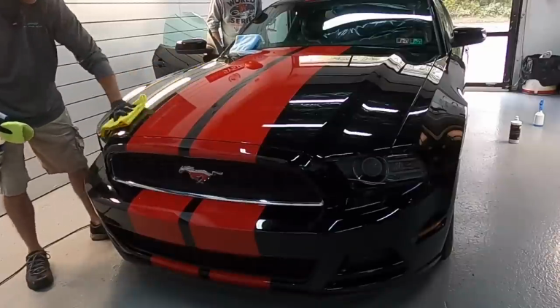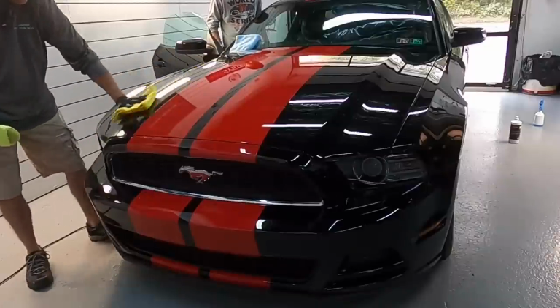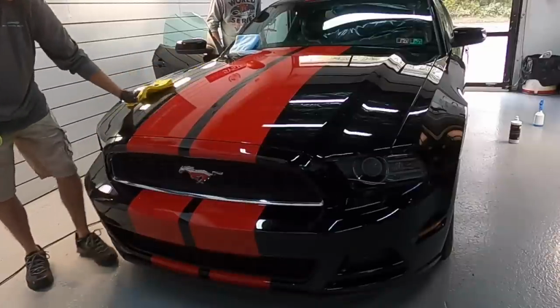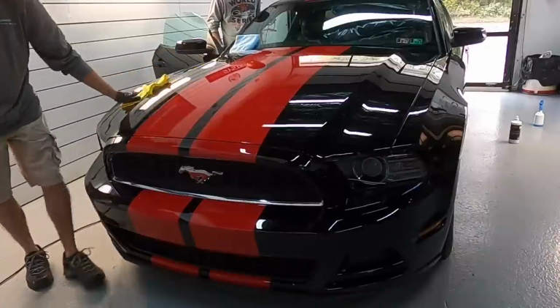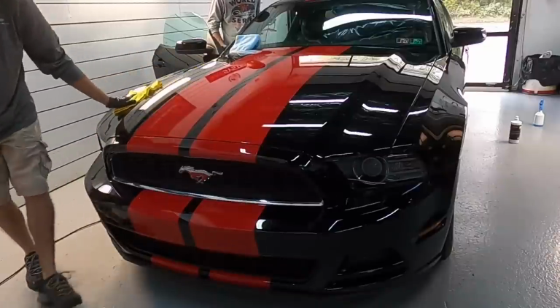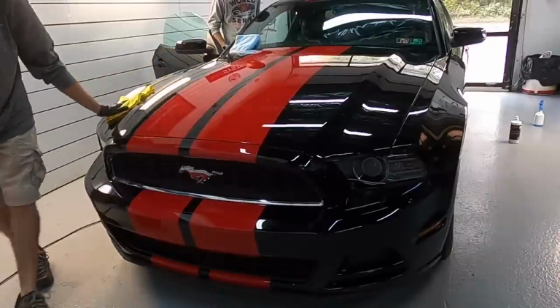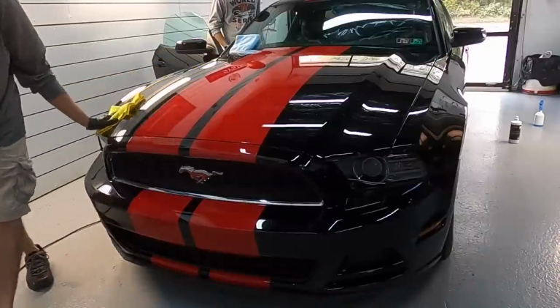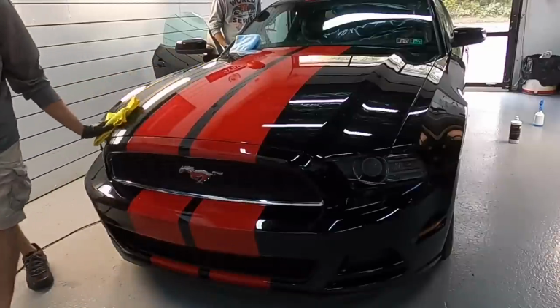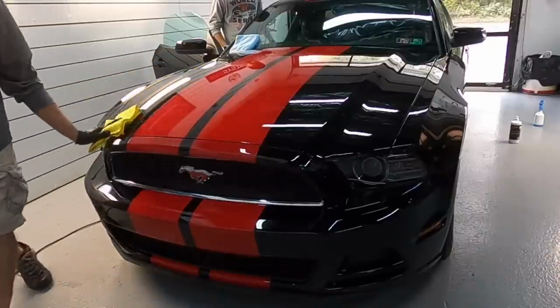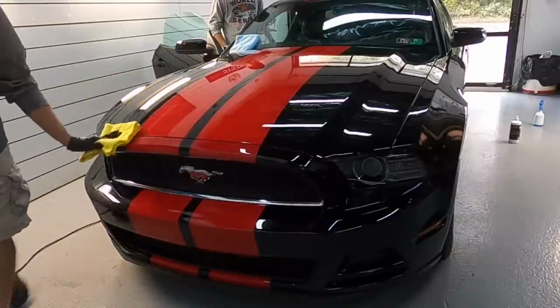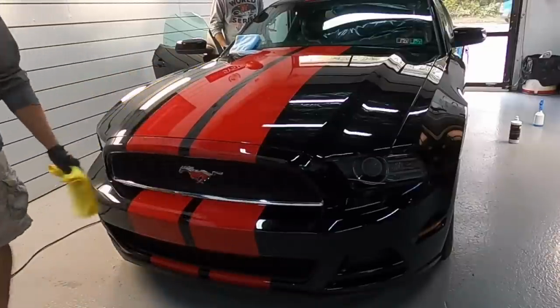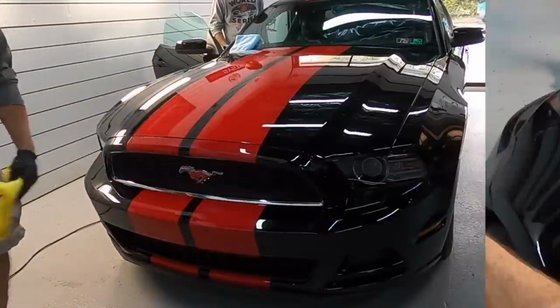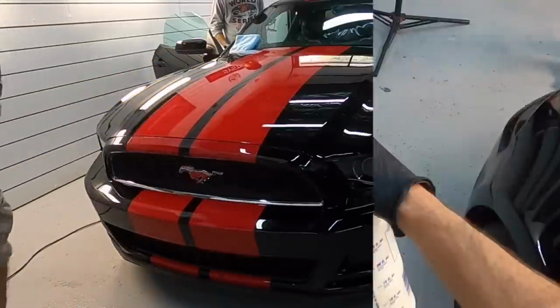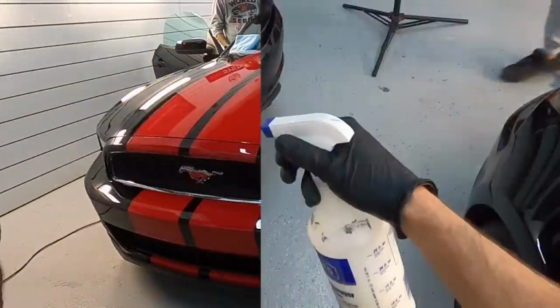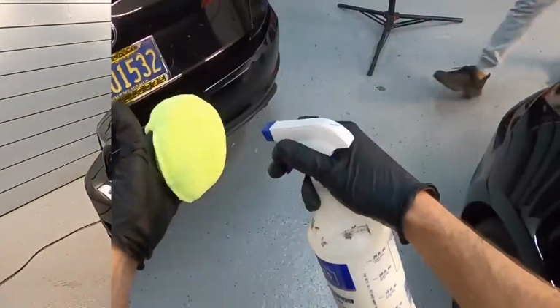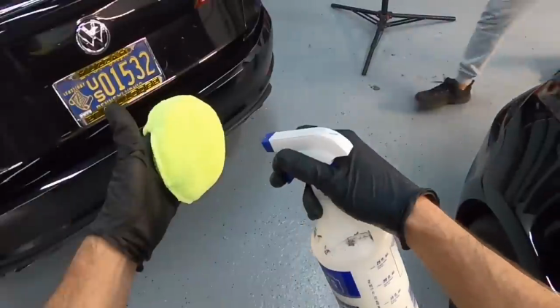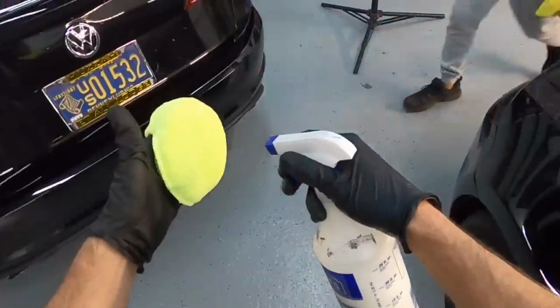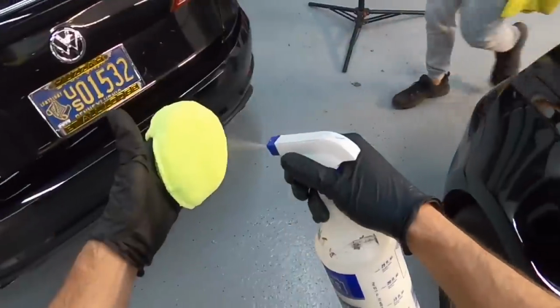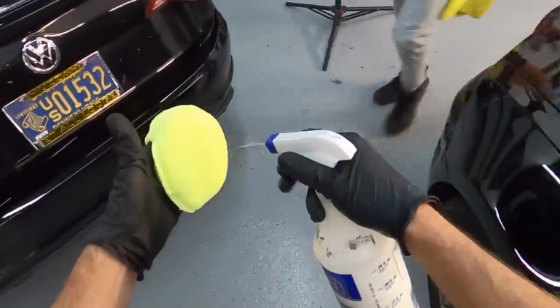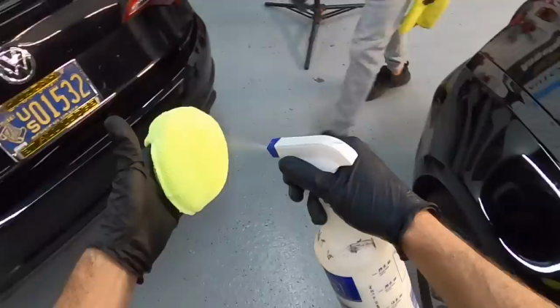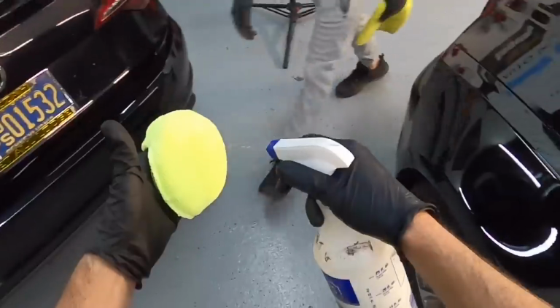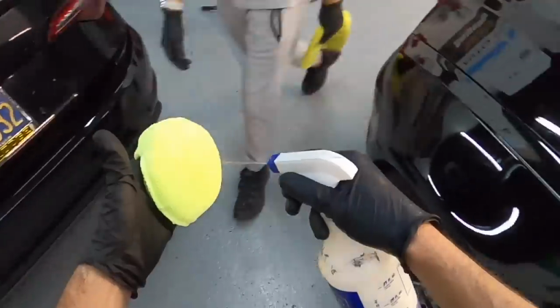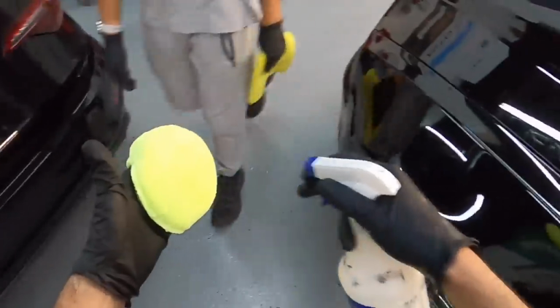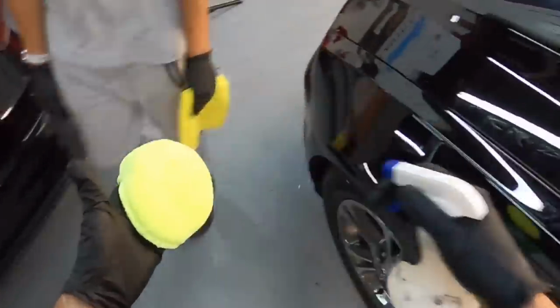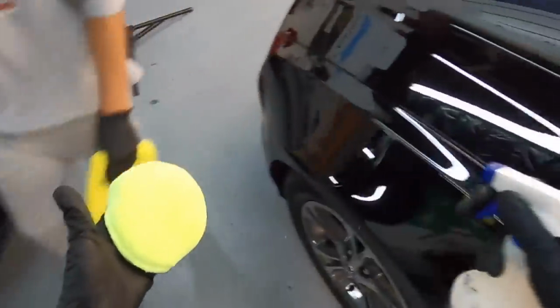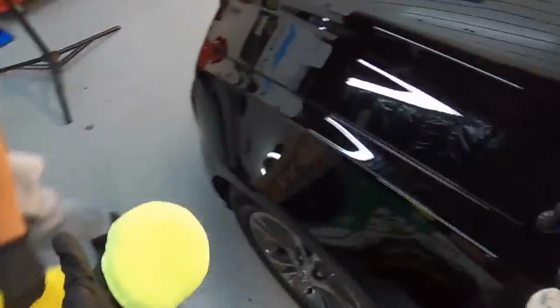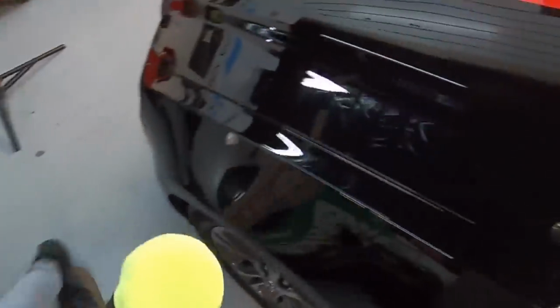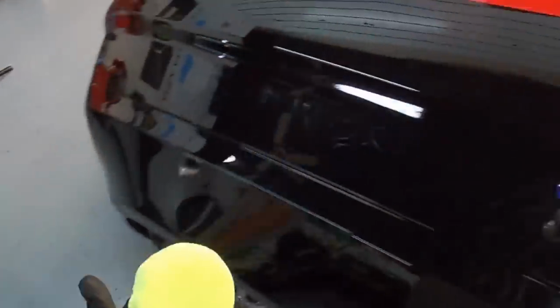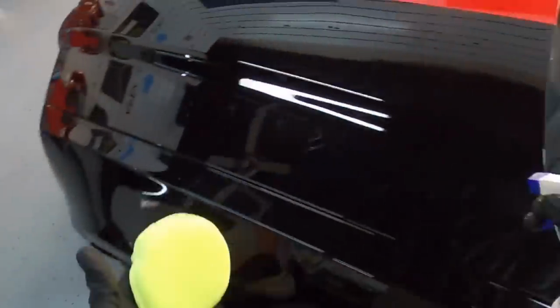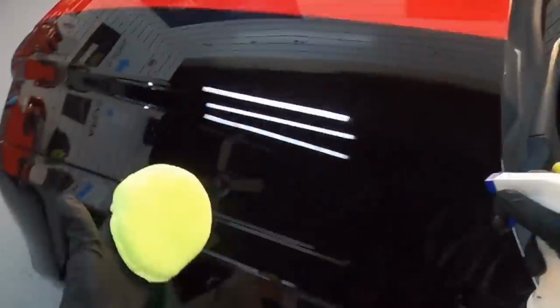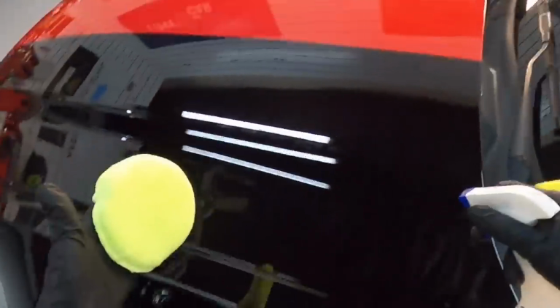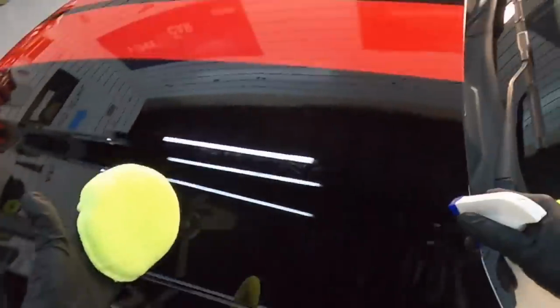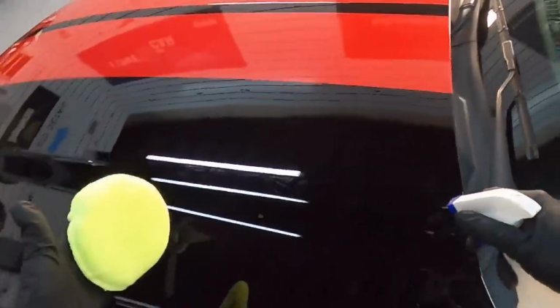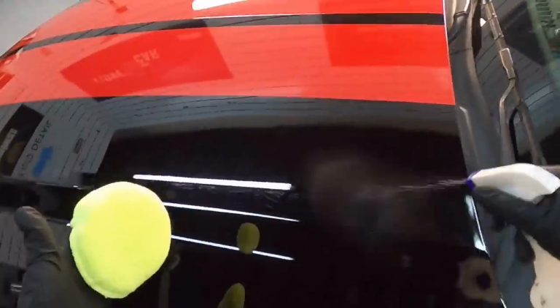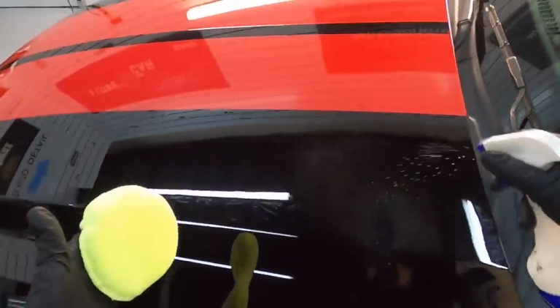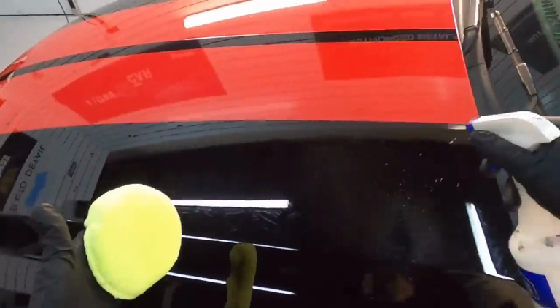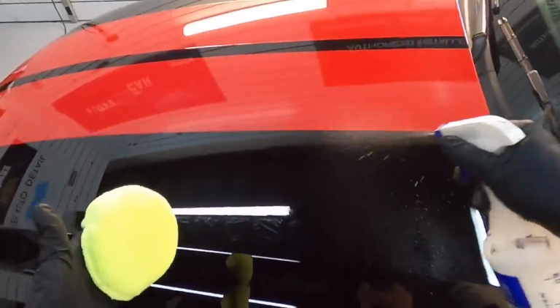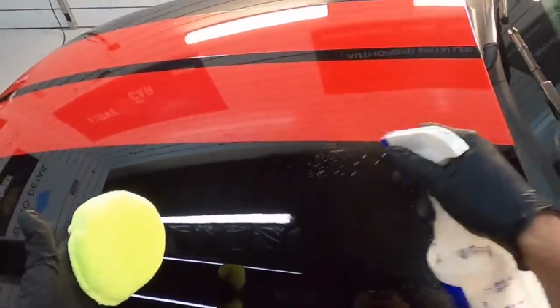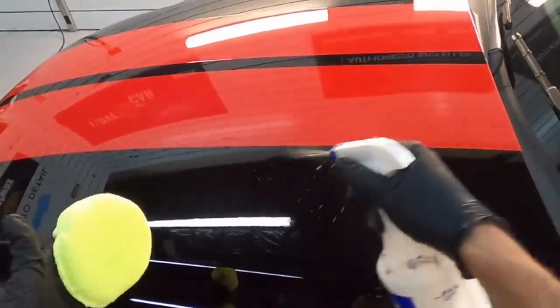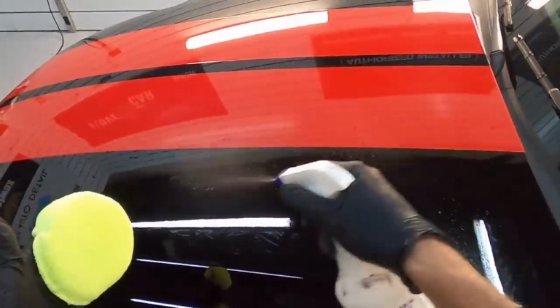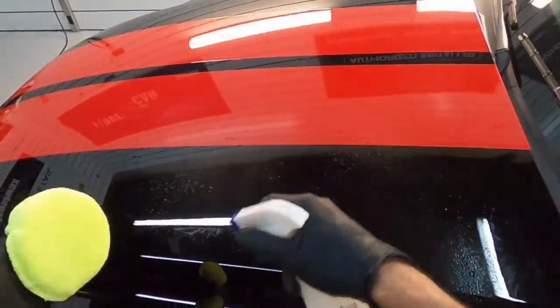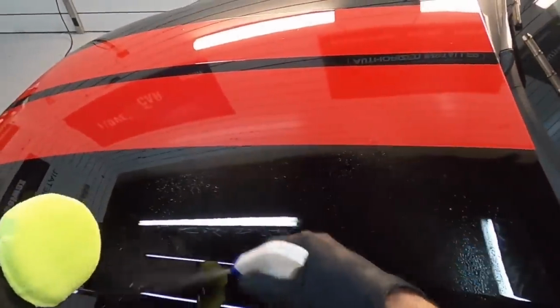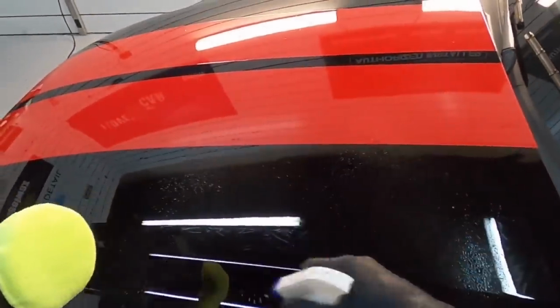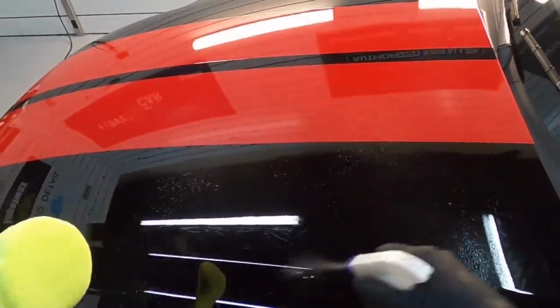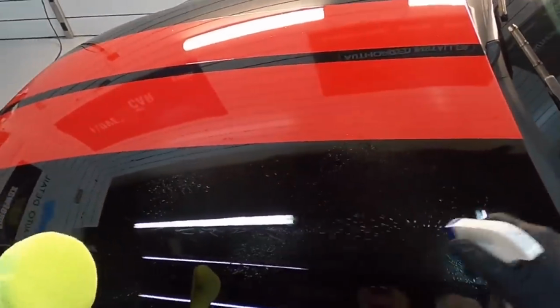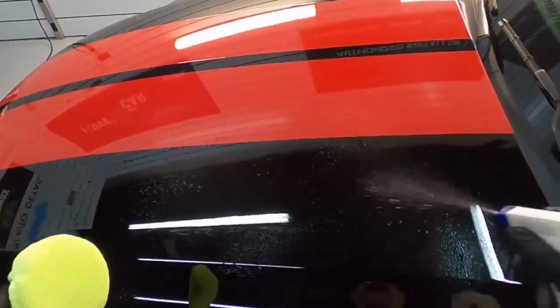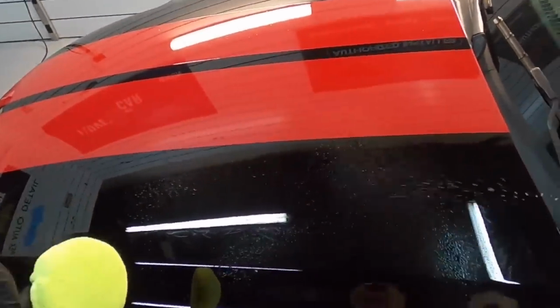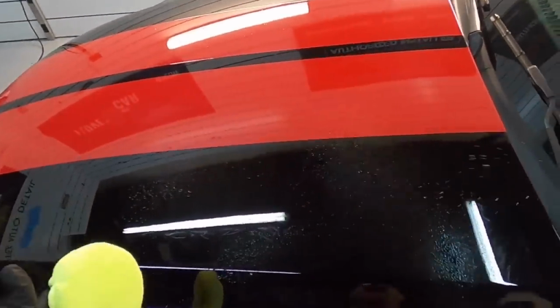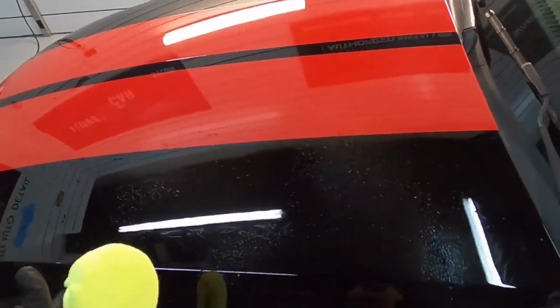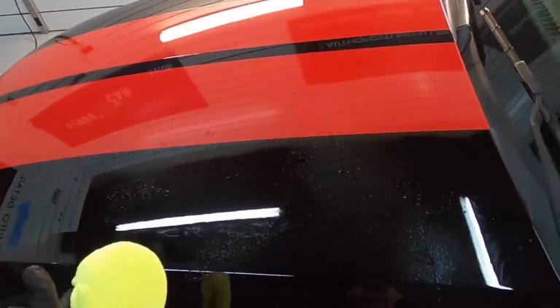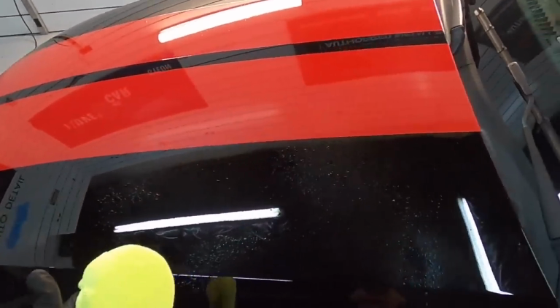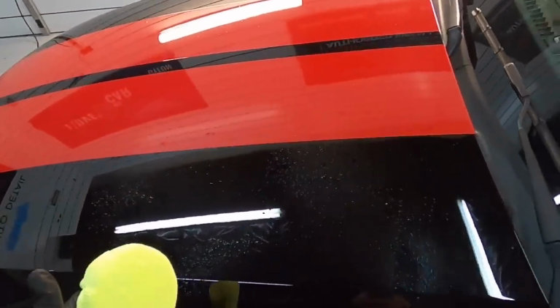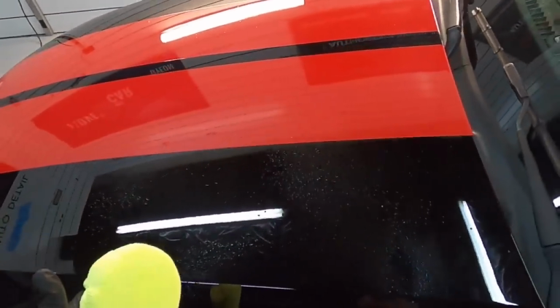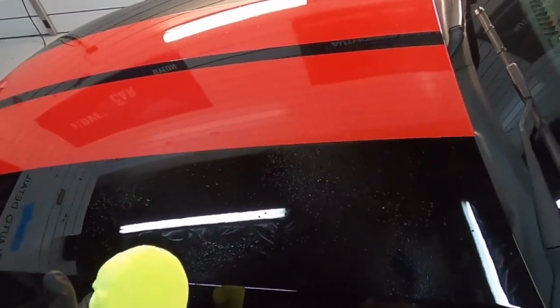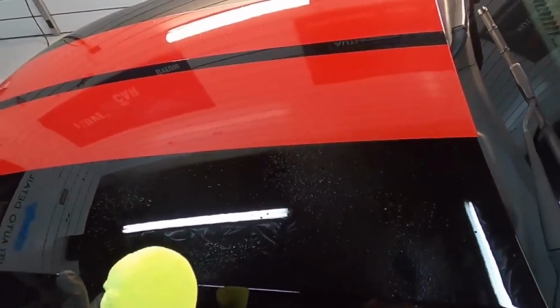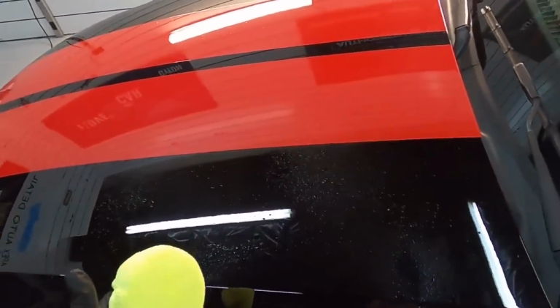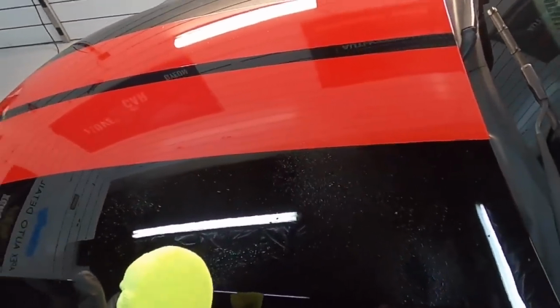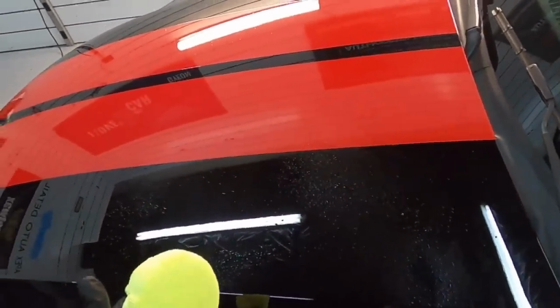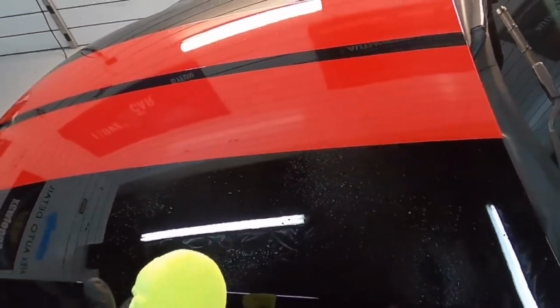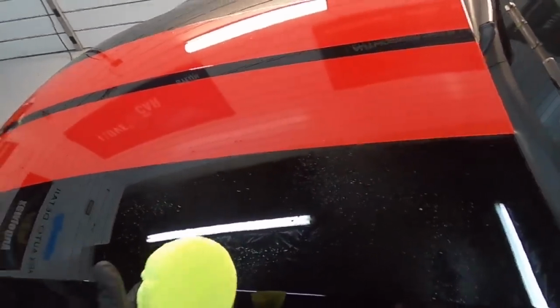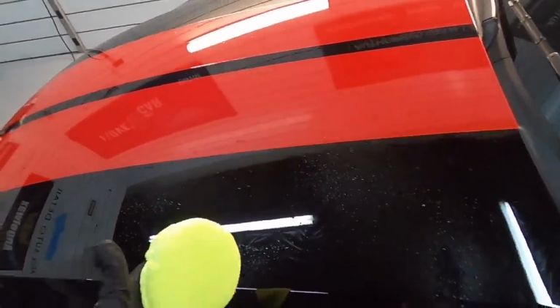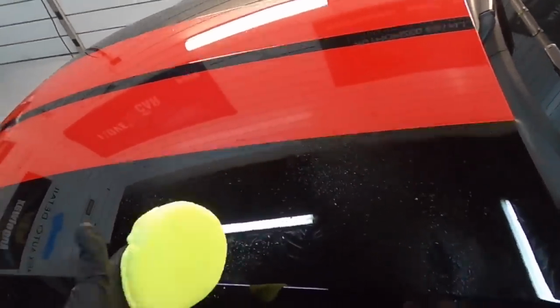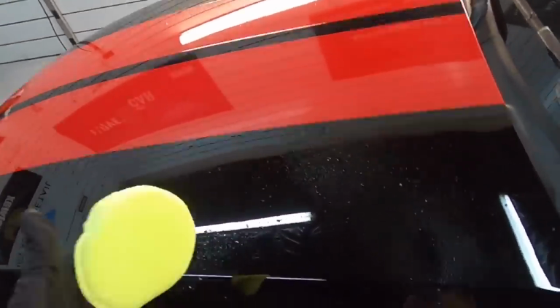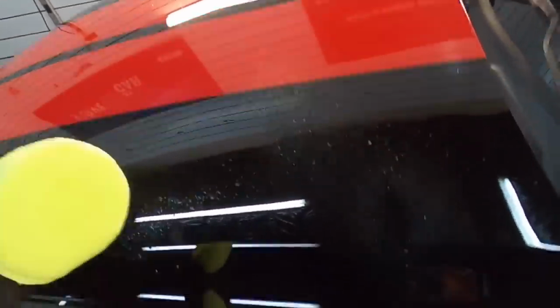Let me take a few seconds to give you the first-person view to show you just how quick and easy this sealant is to apply.